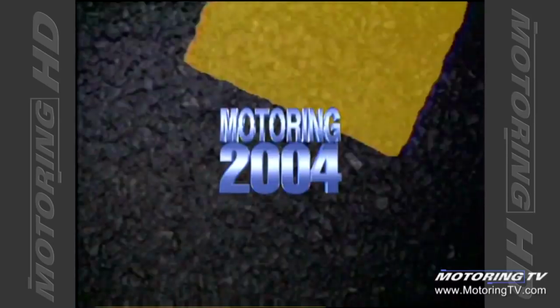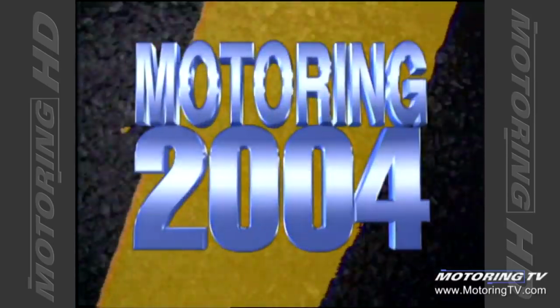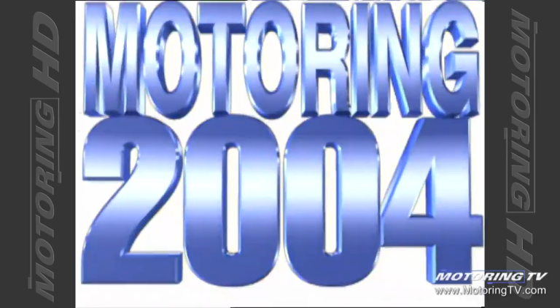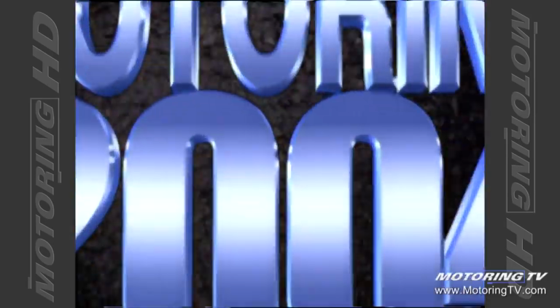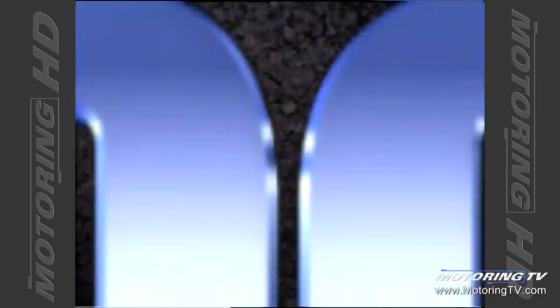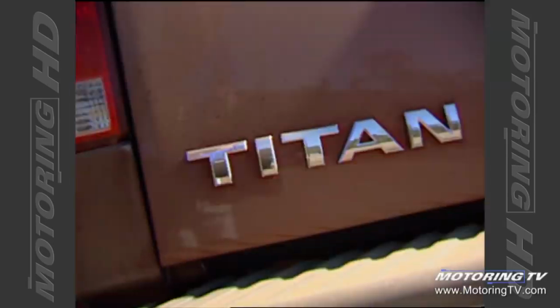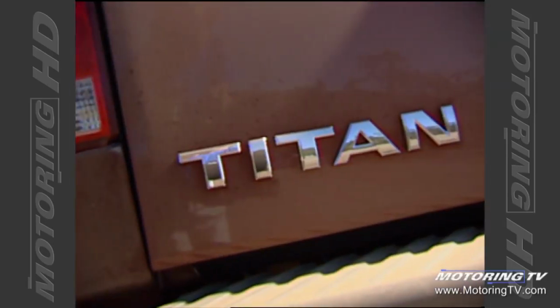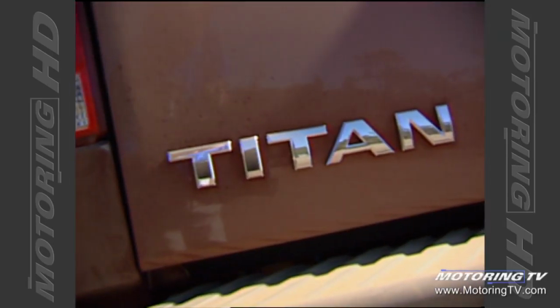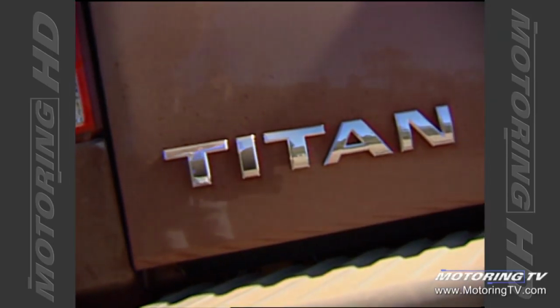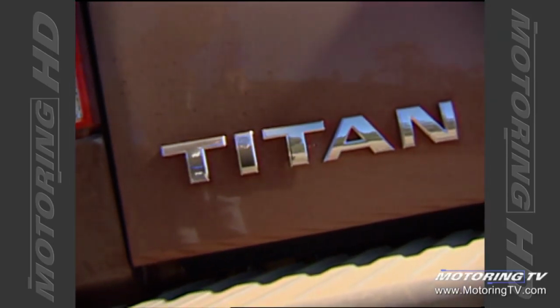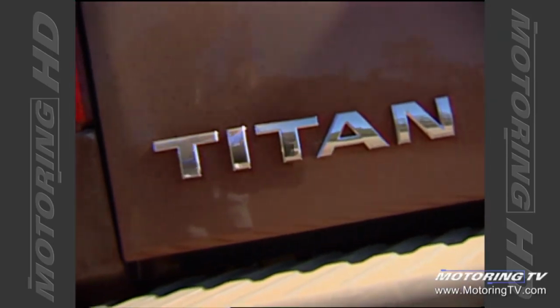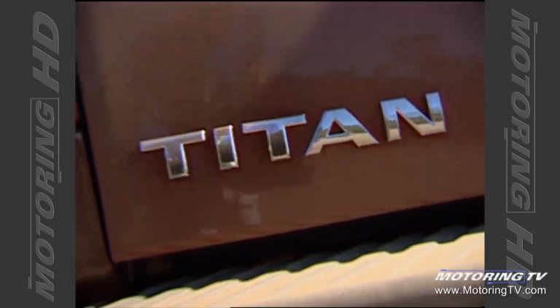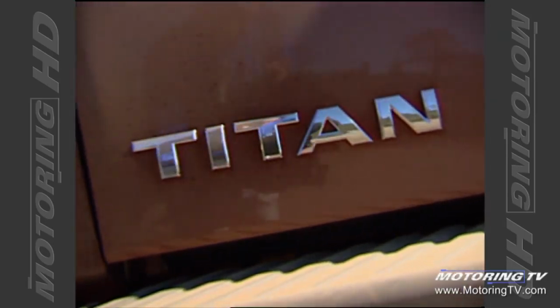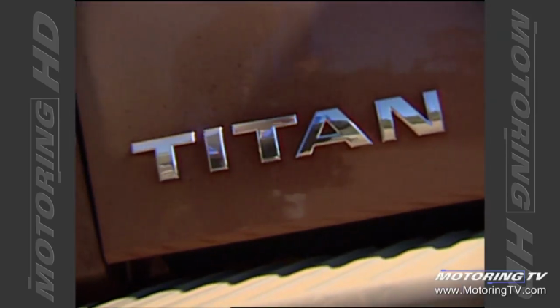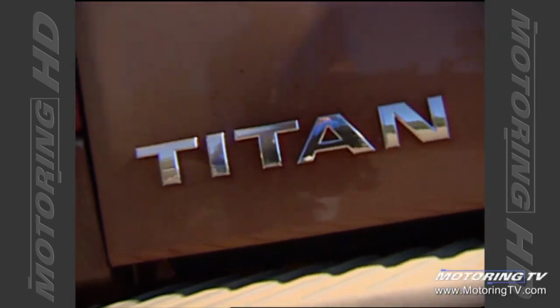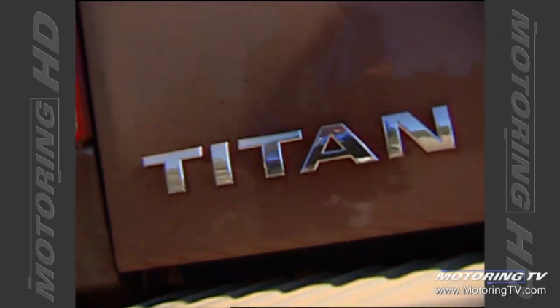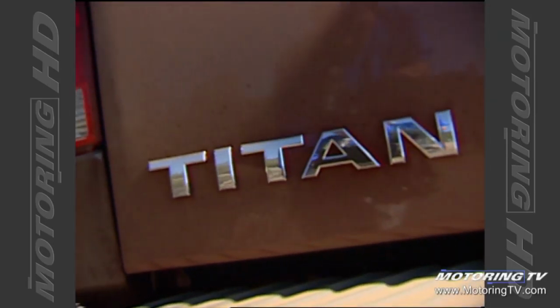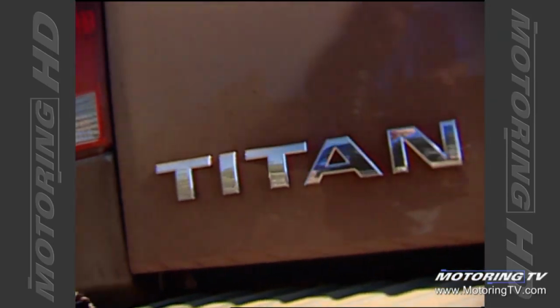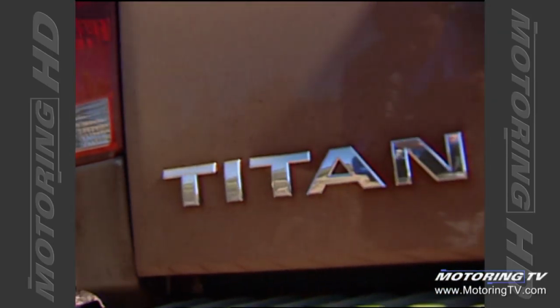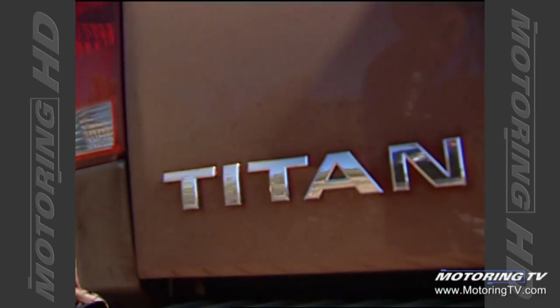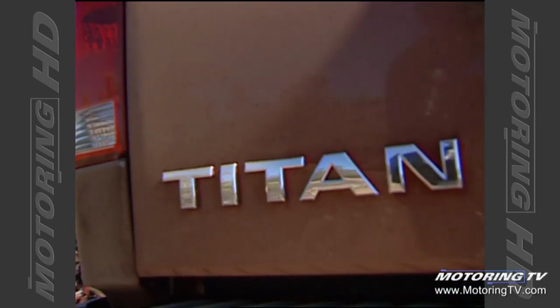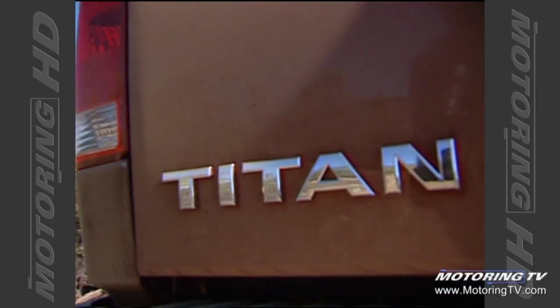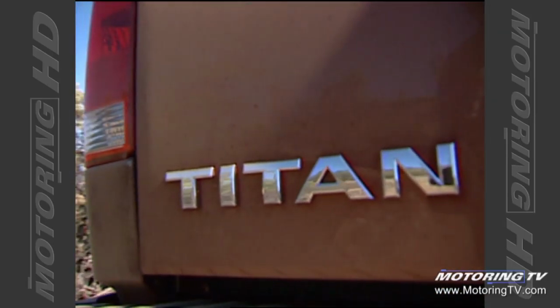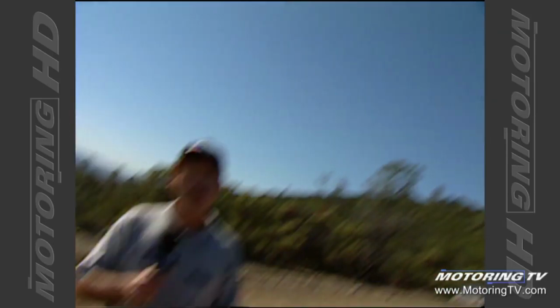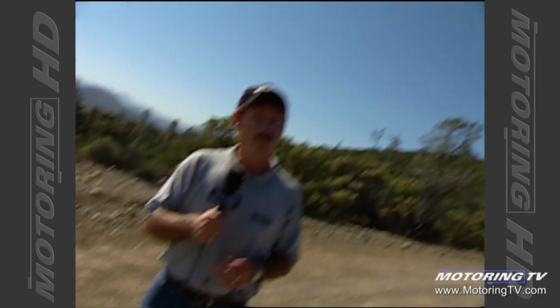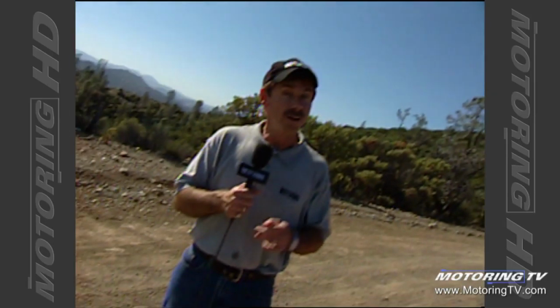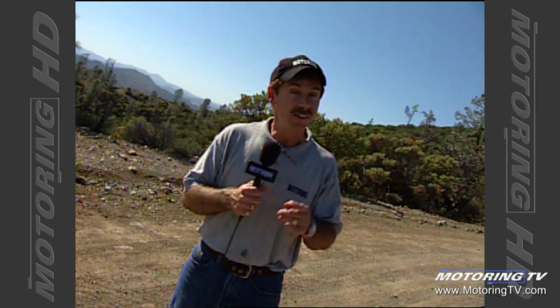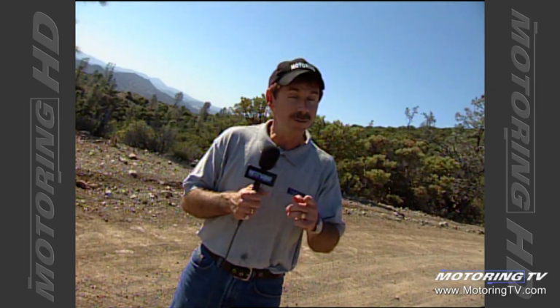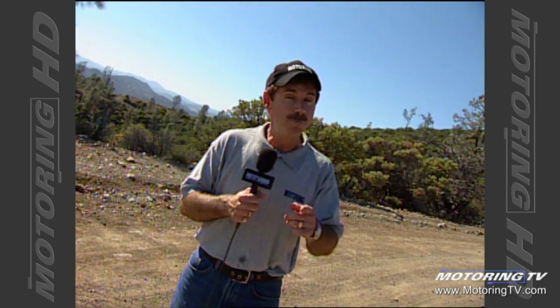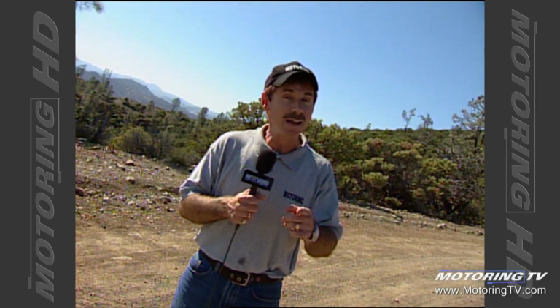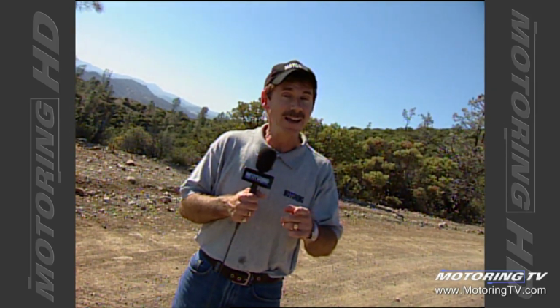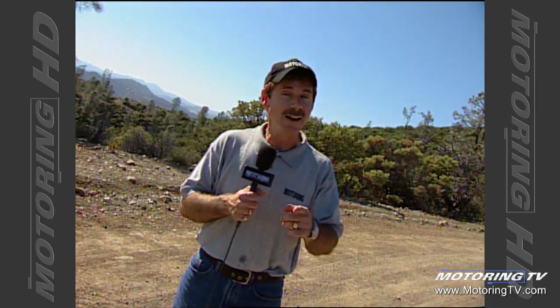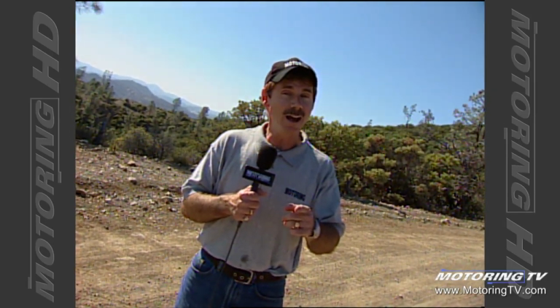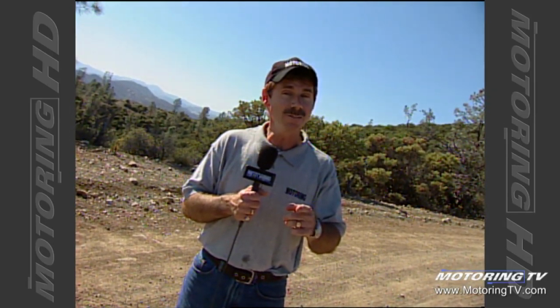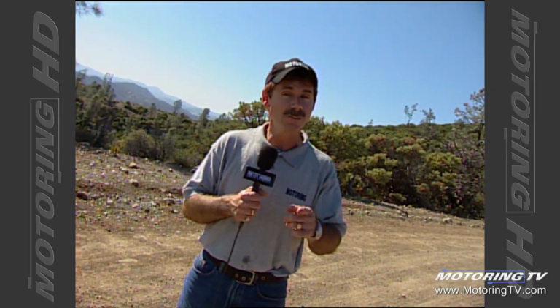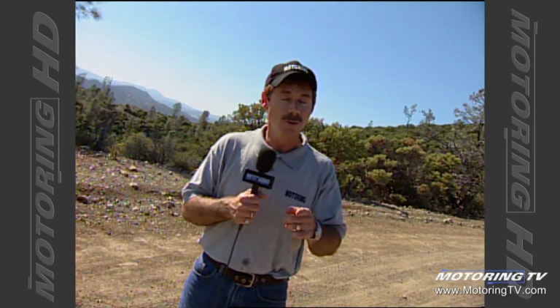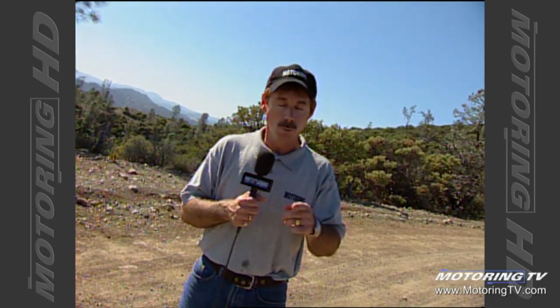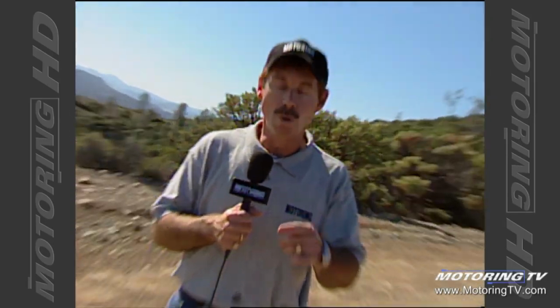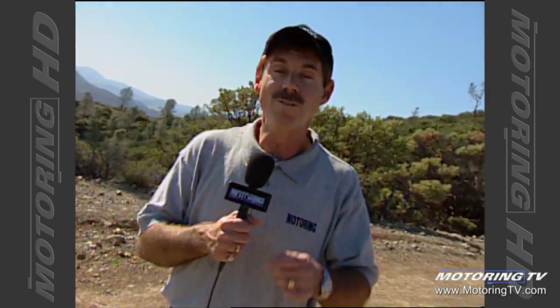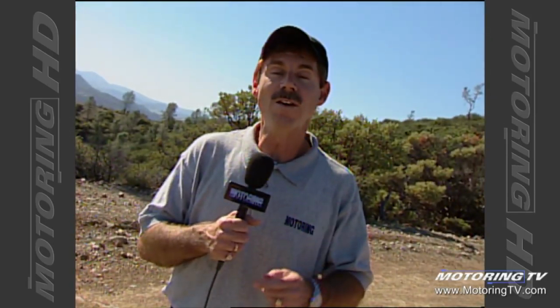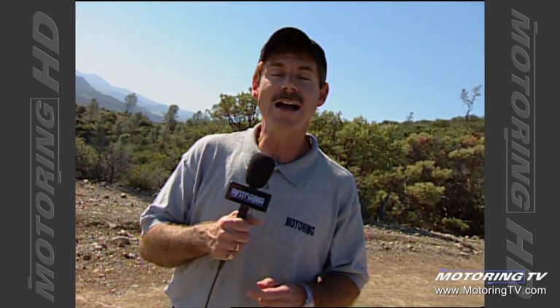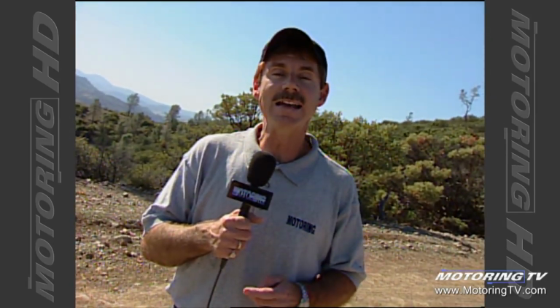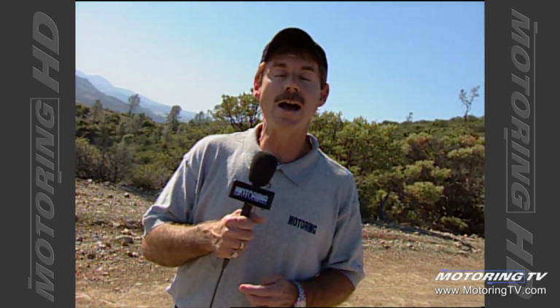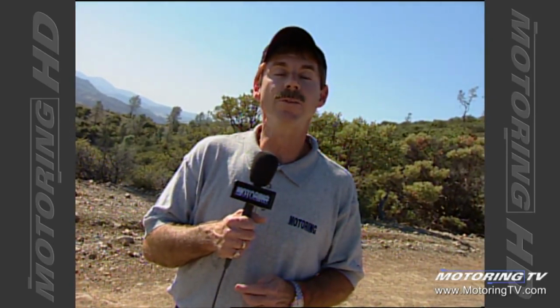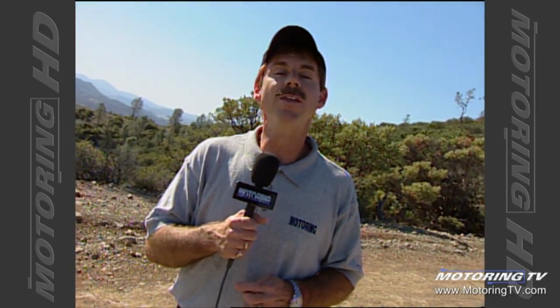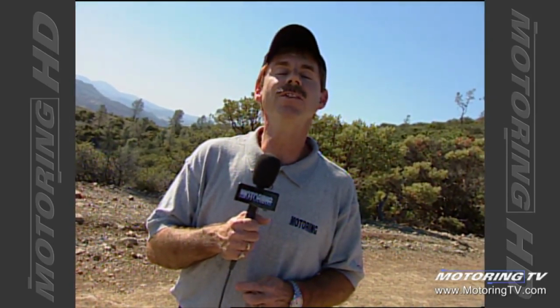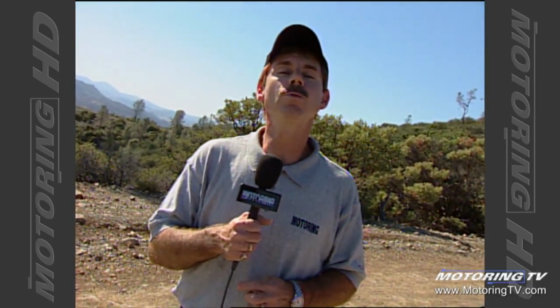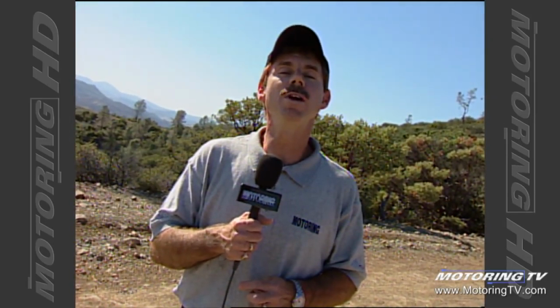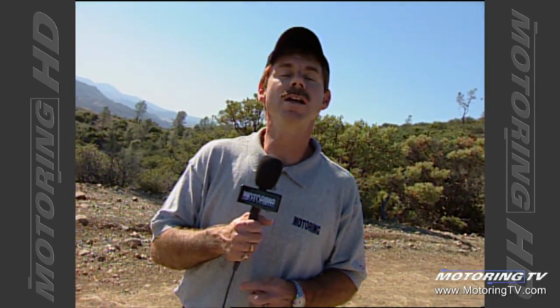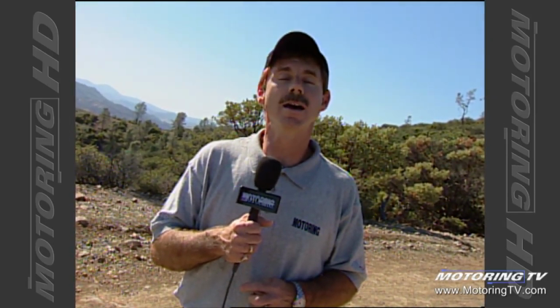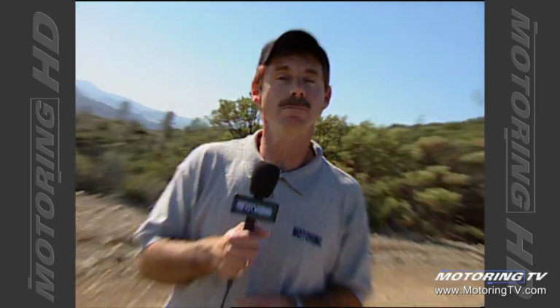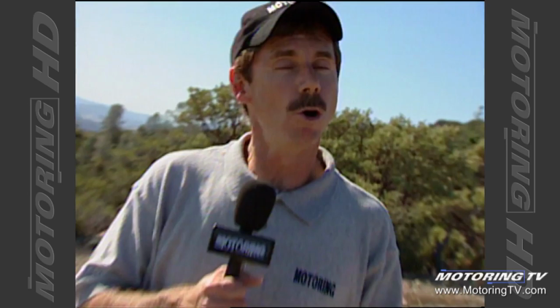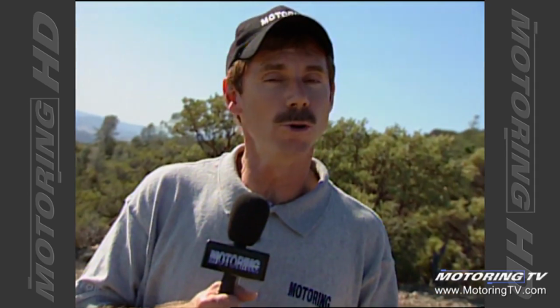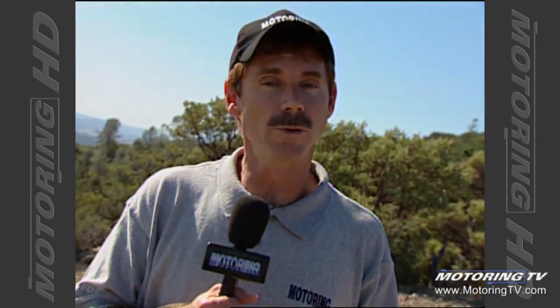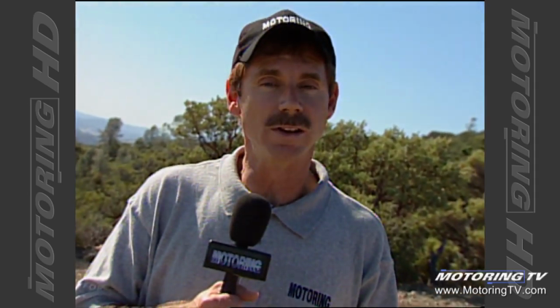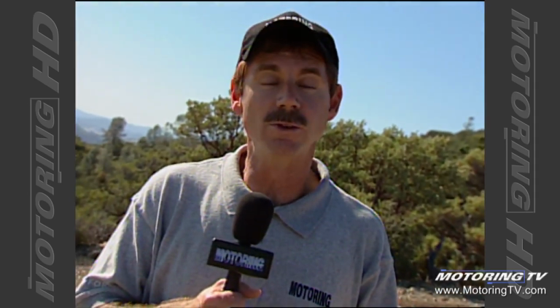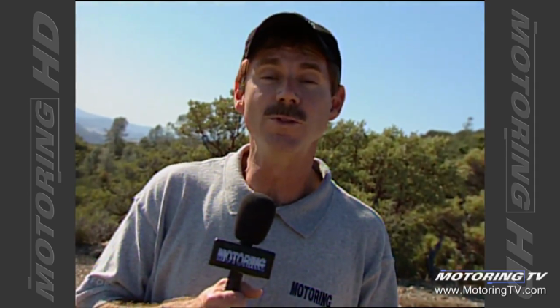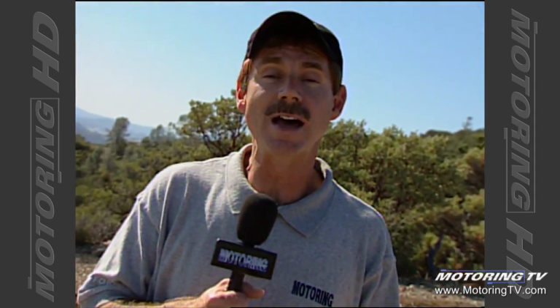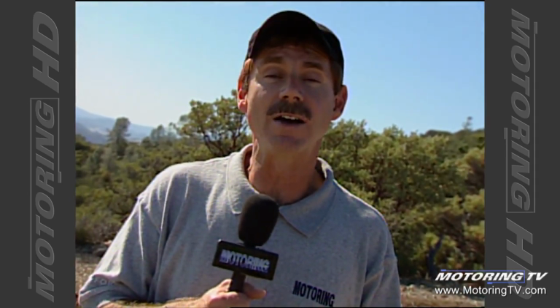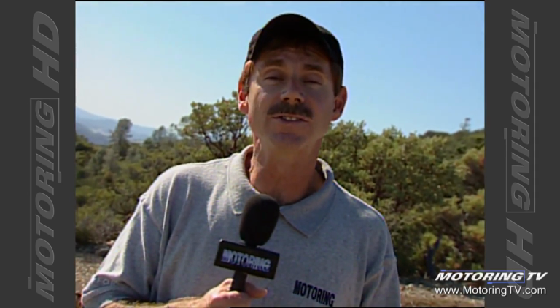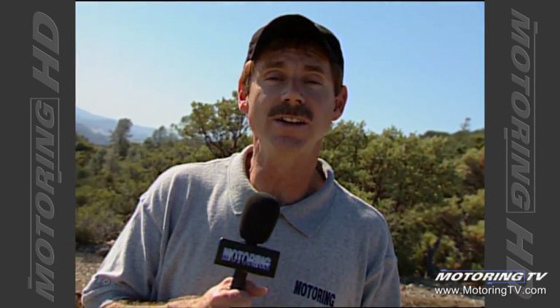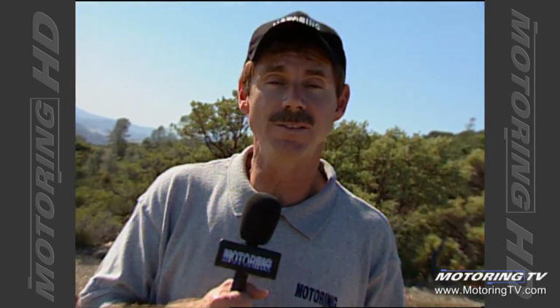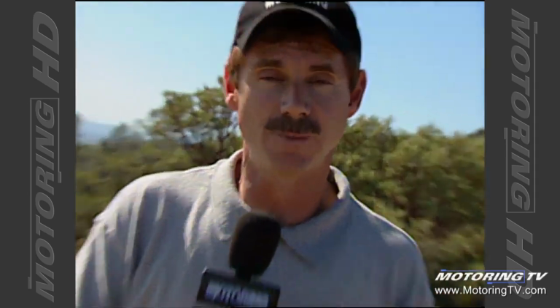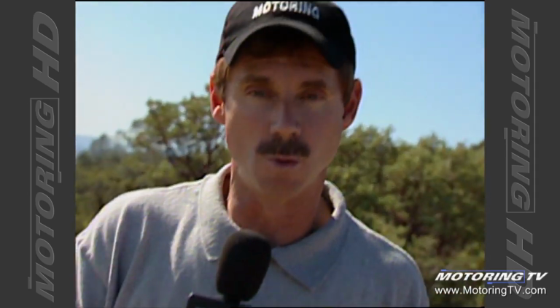A Titan is pretty big, but is it big enough? We'll find out this week on Motoring 2004.